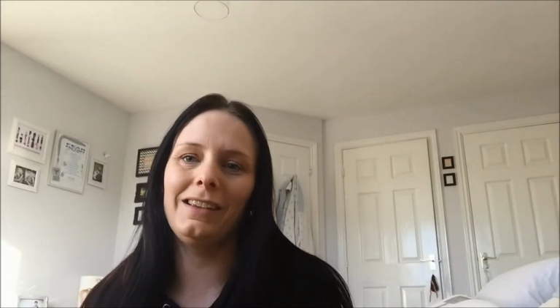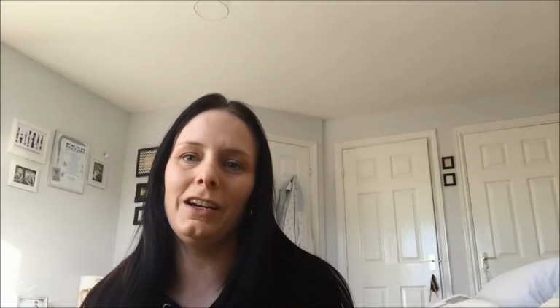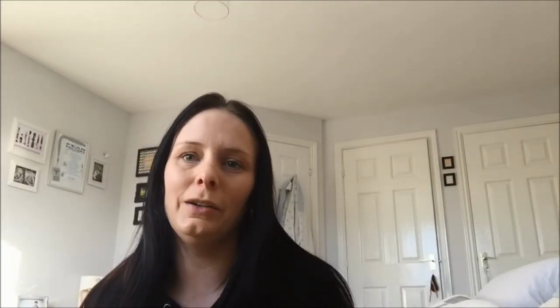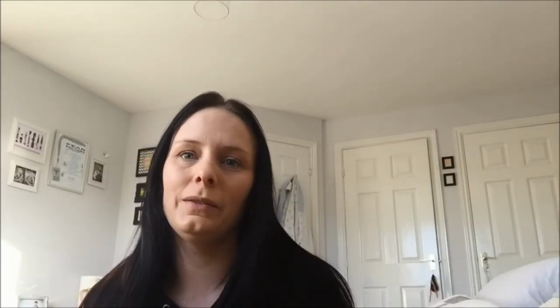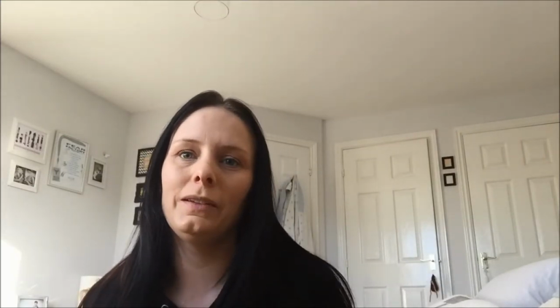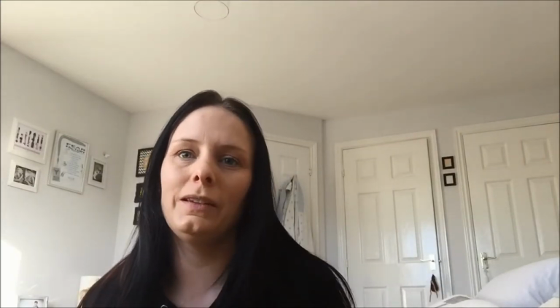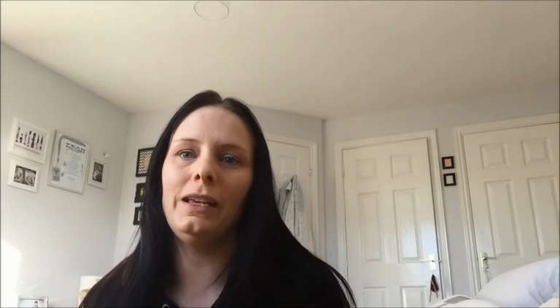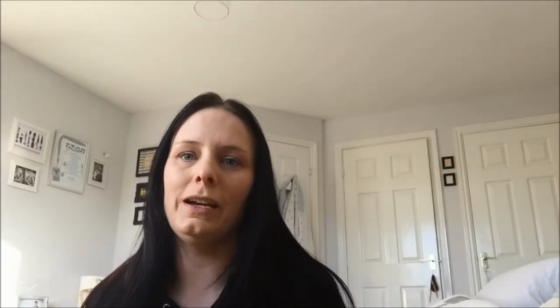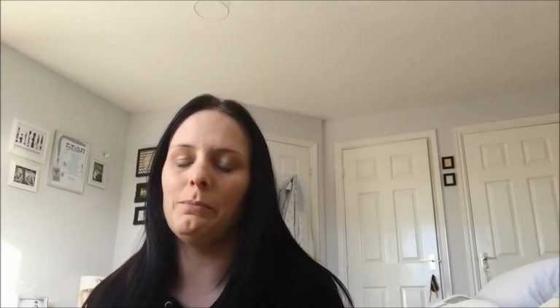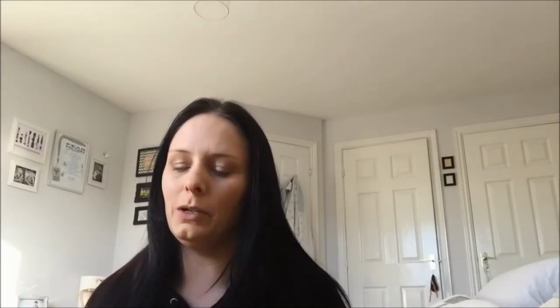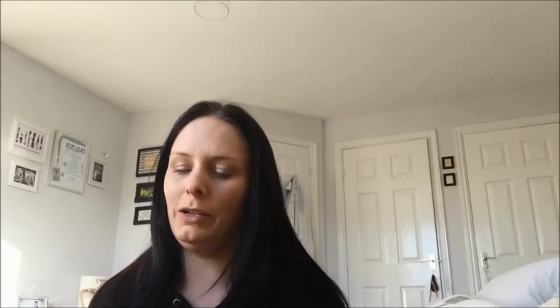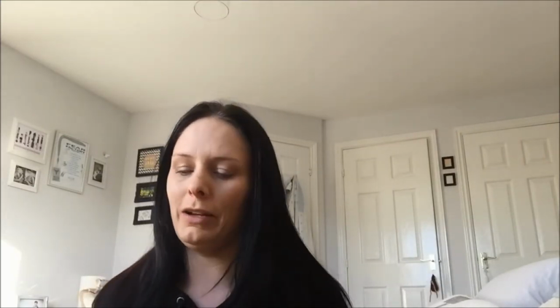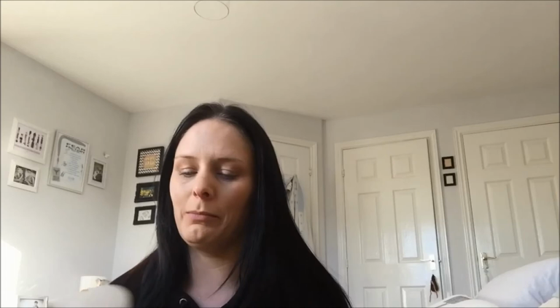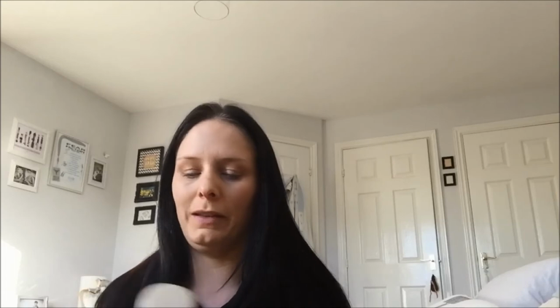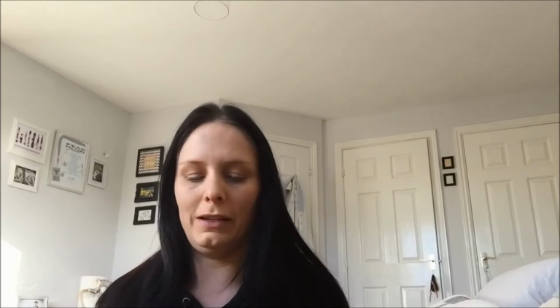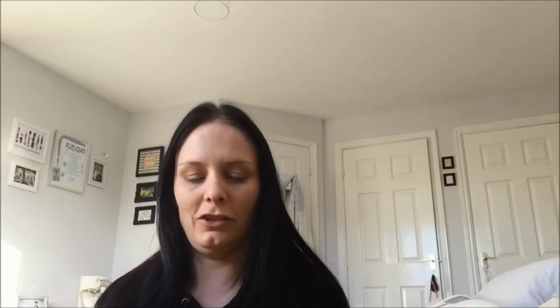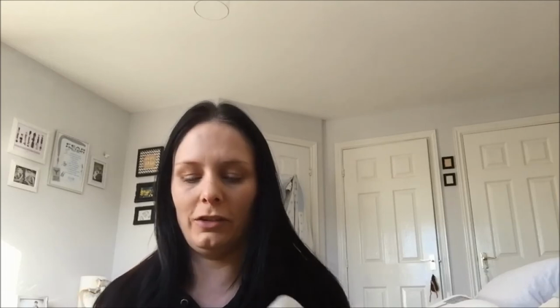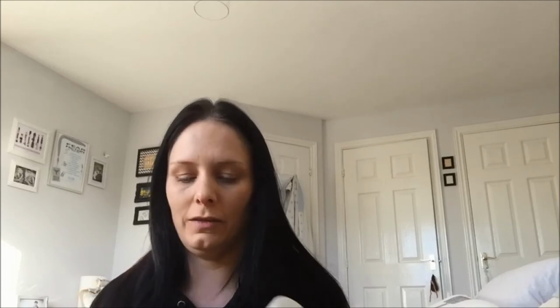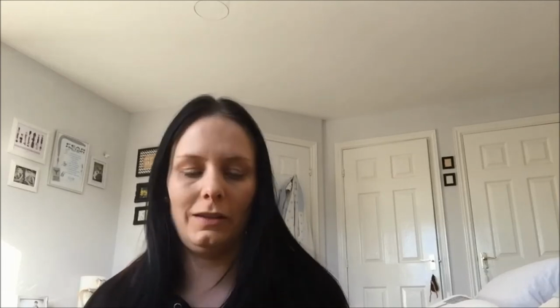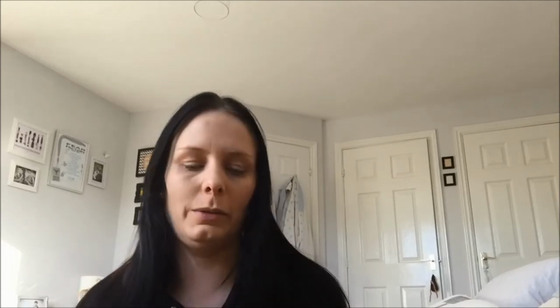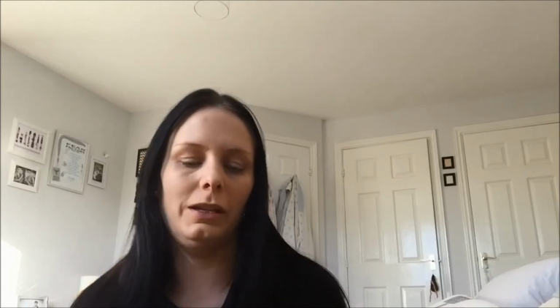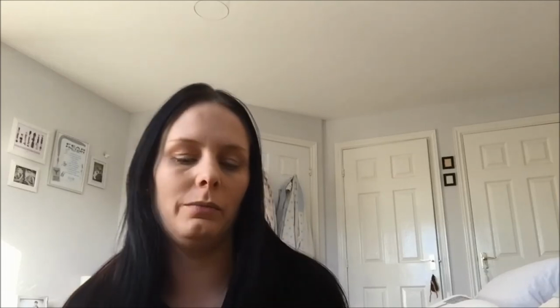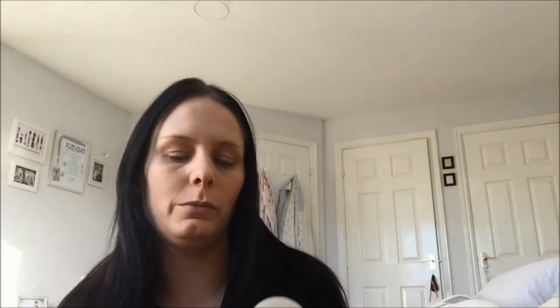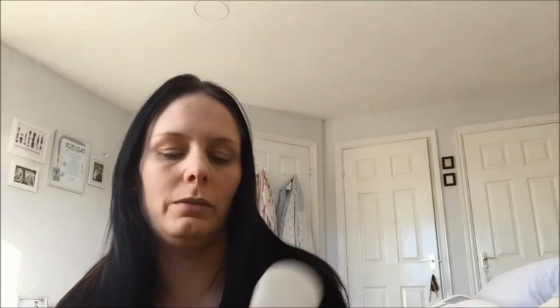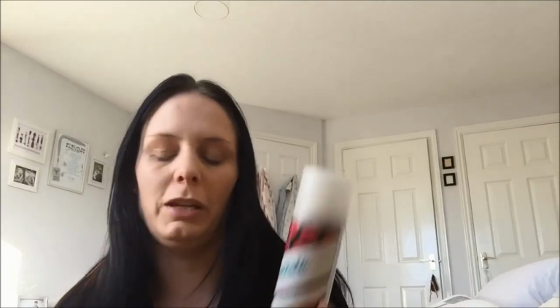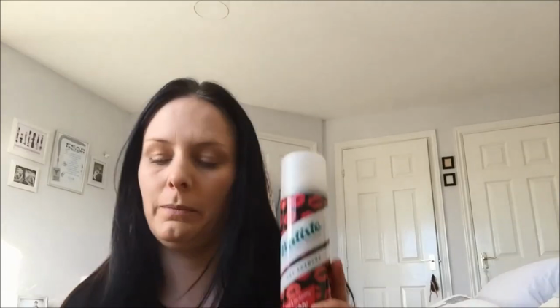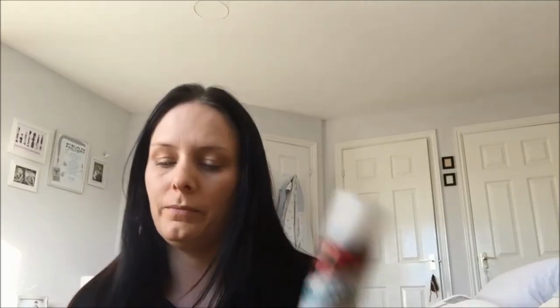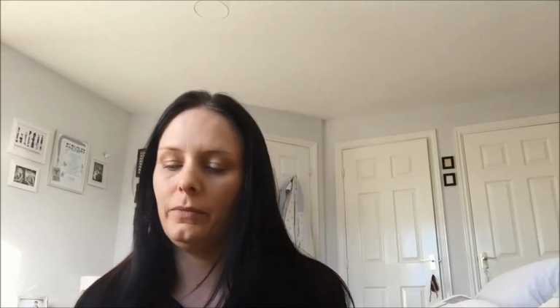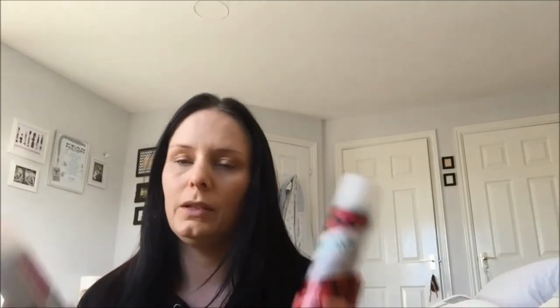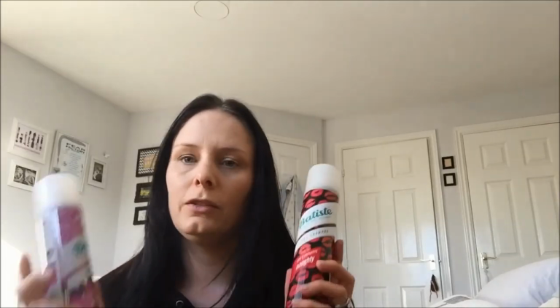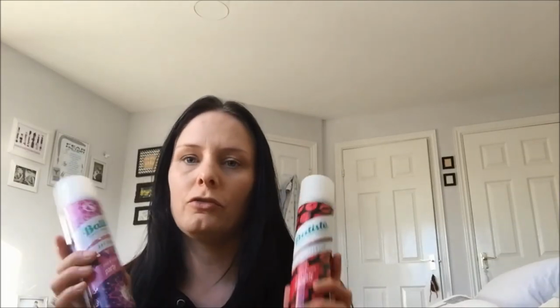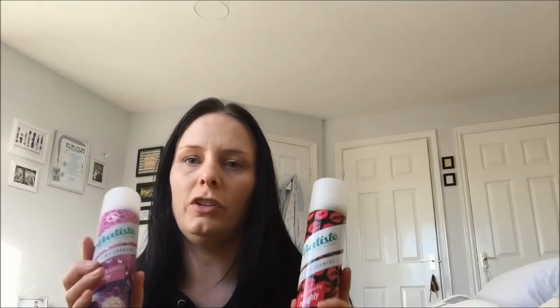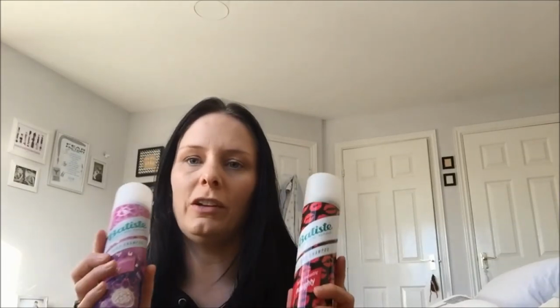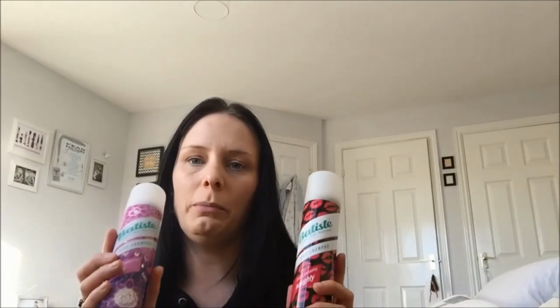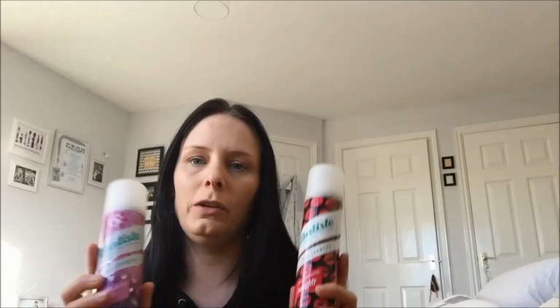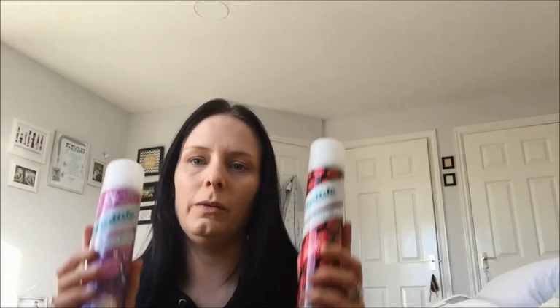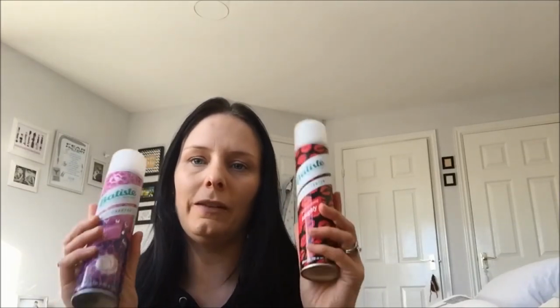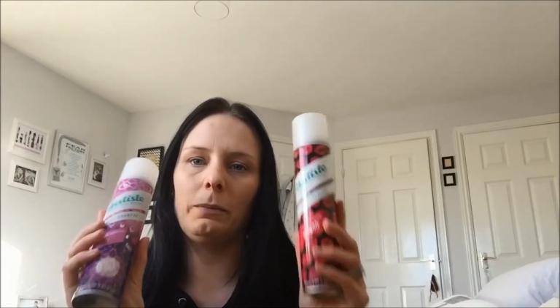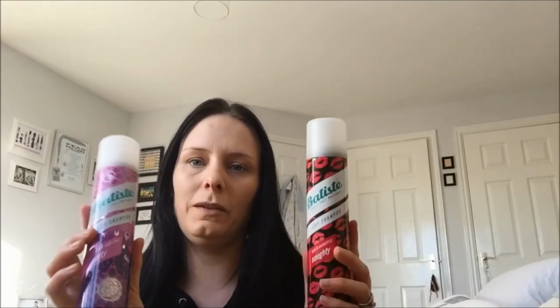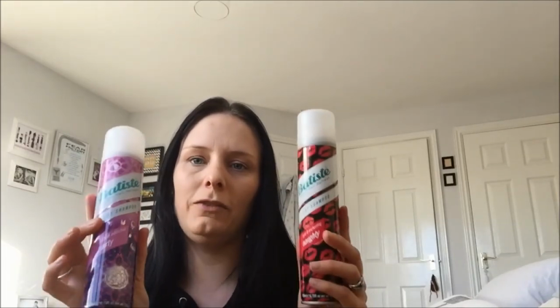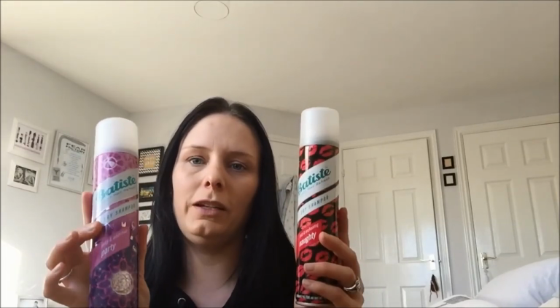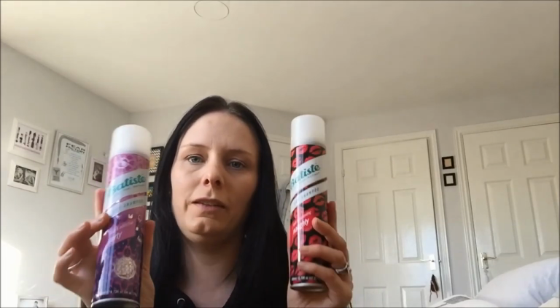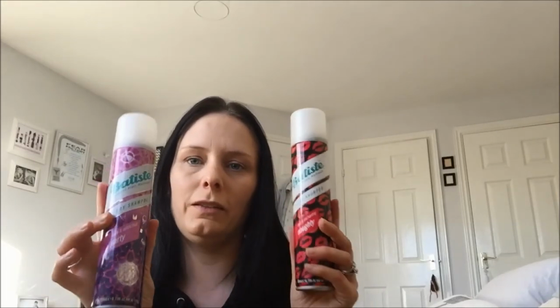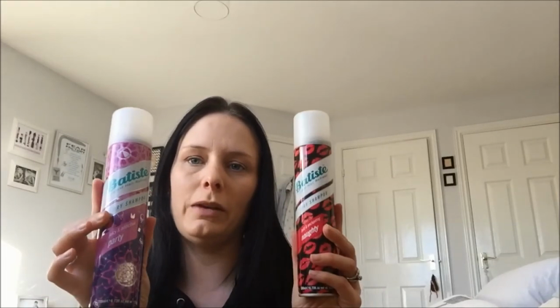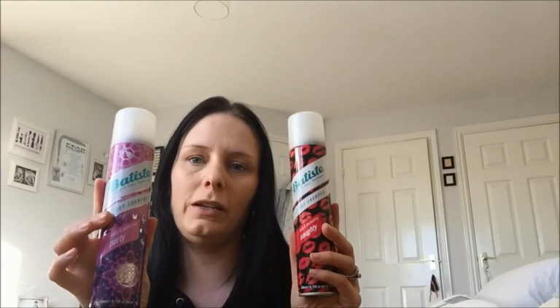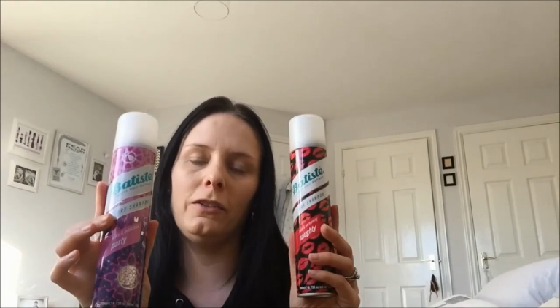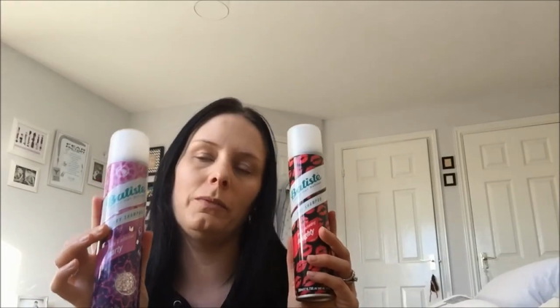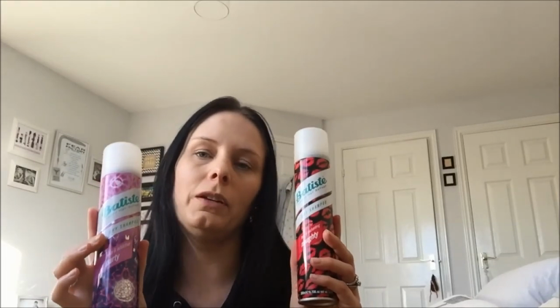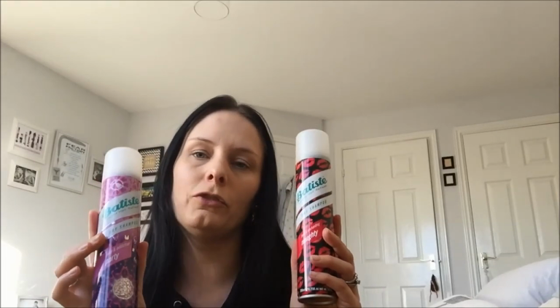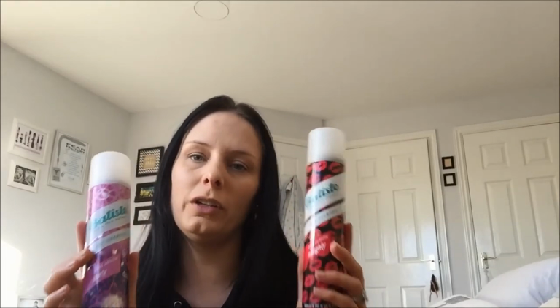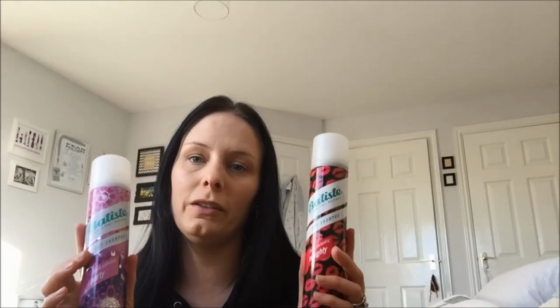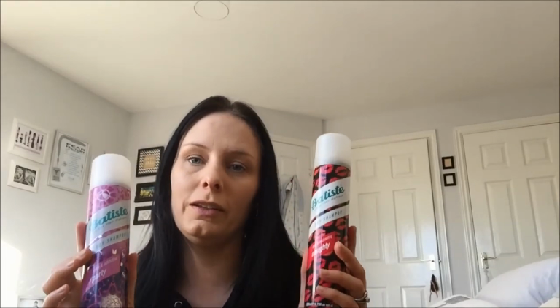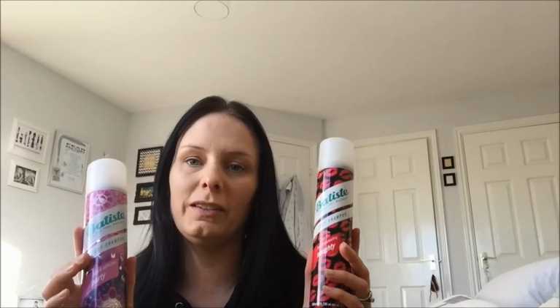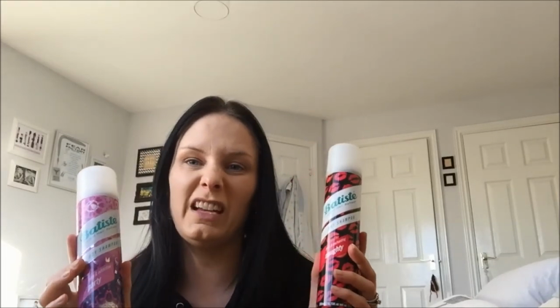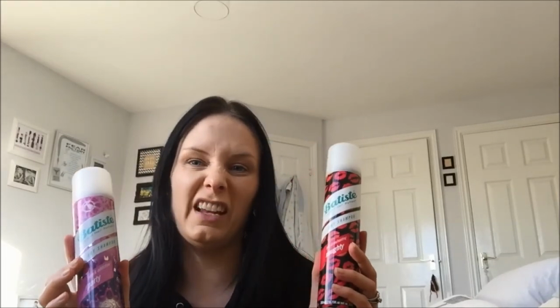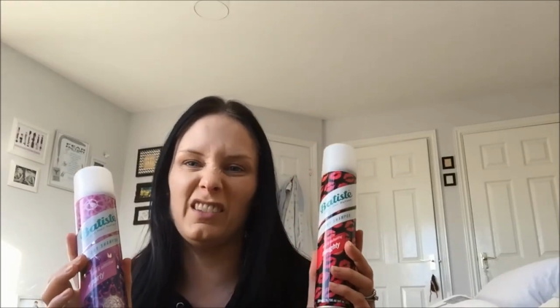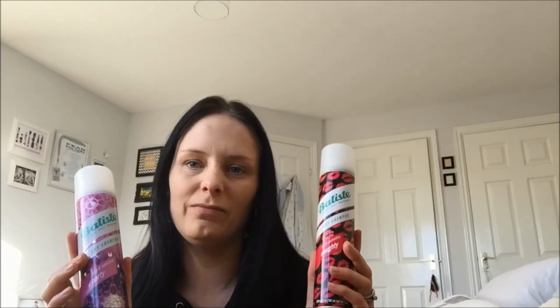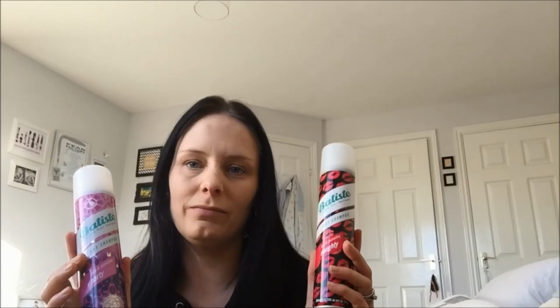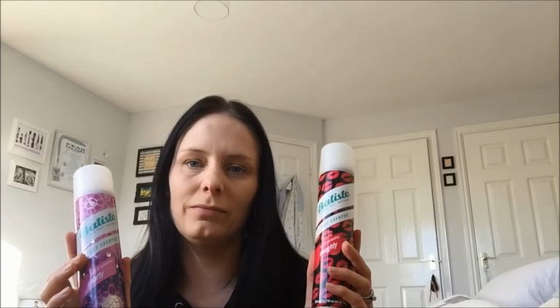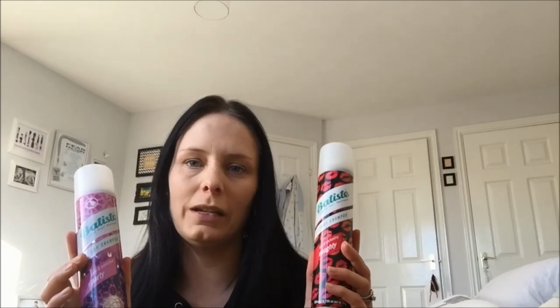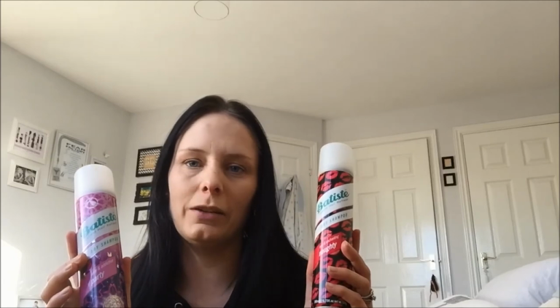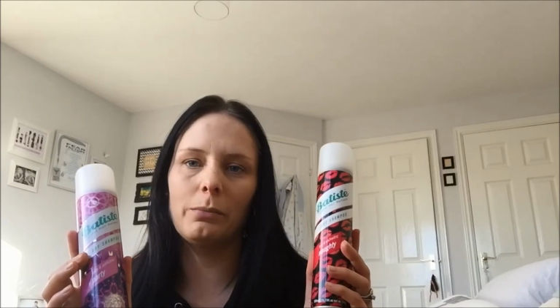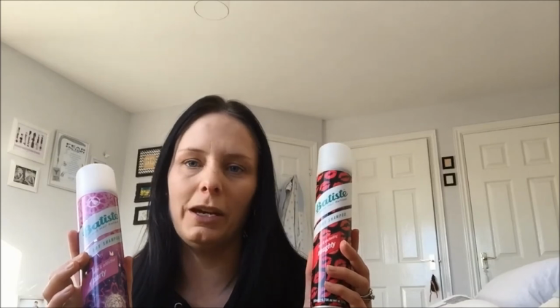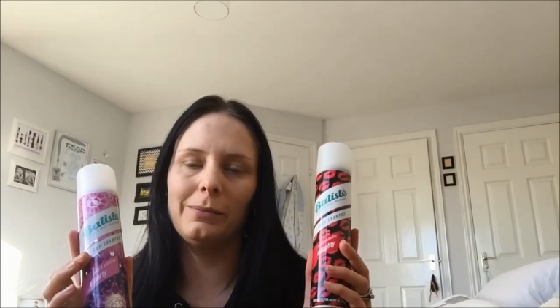So yeah, my recommendation this week would be dry shampoo, and specifically this range. I've tried others and they just don't compare.